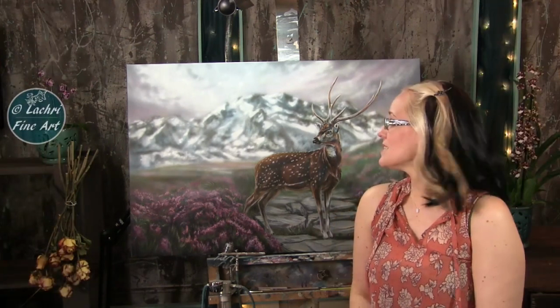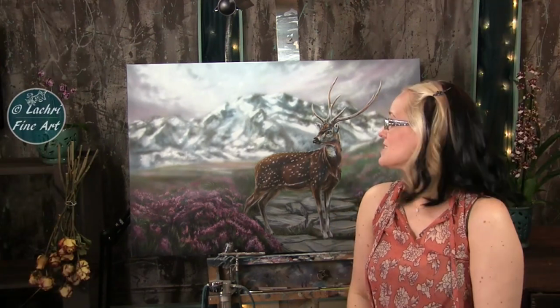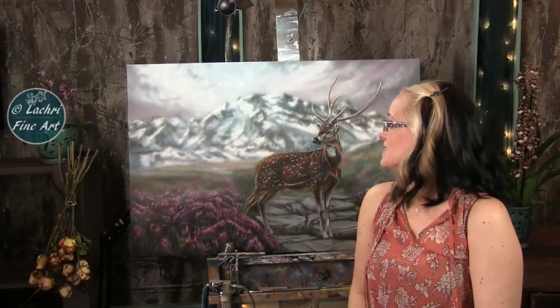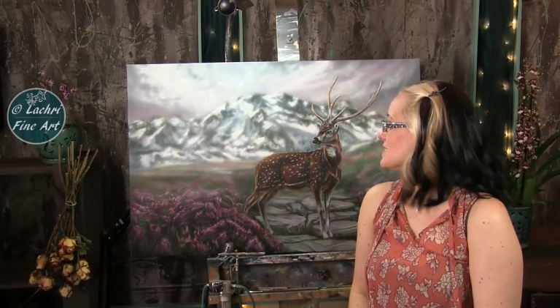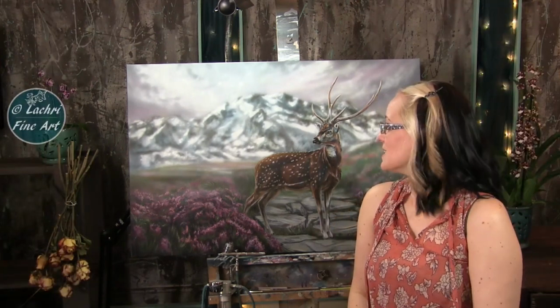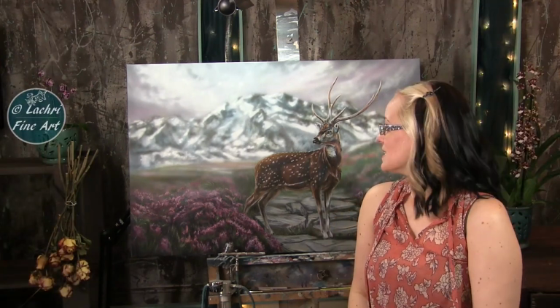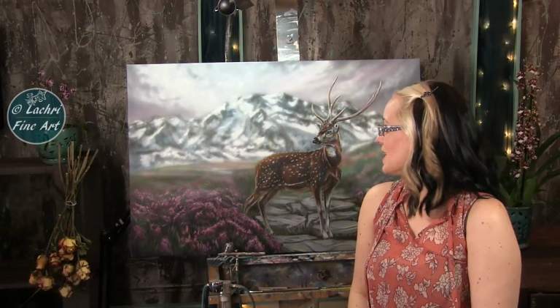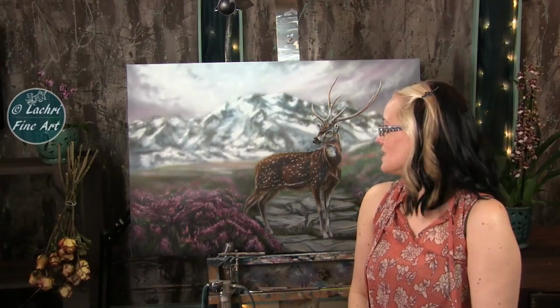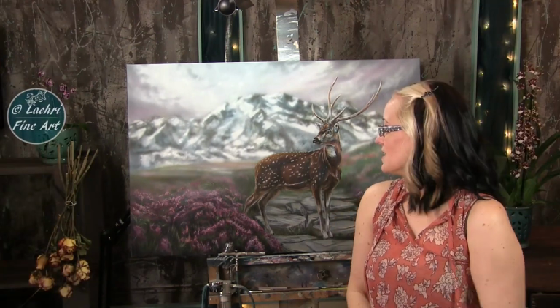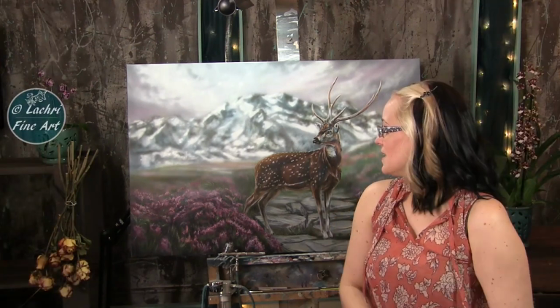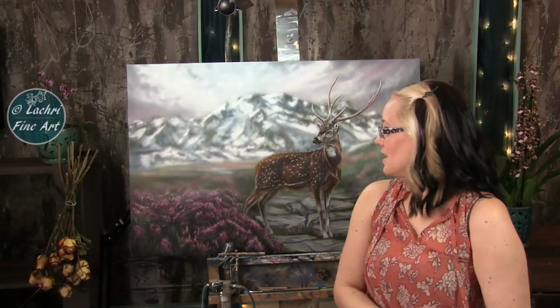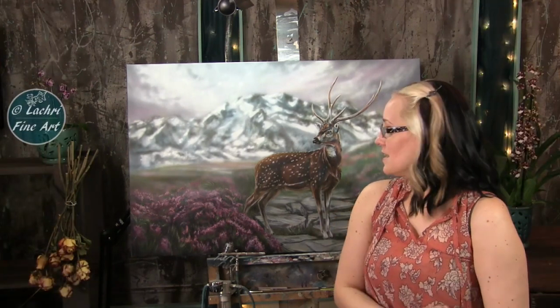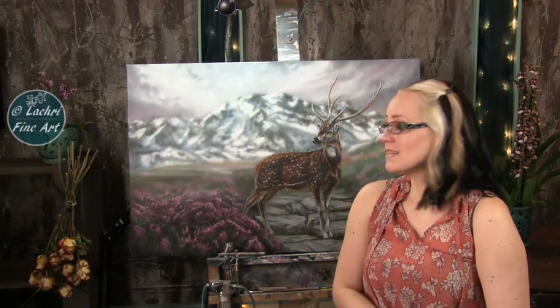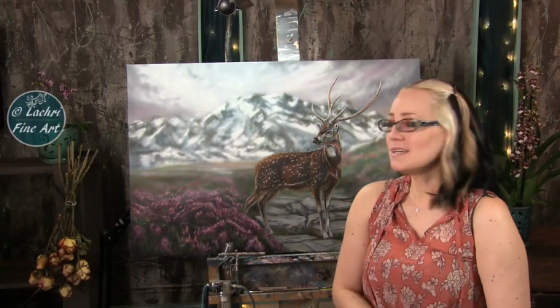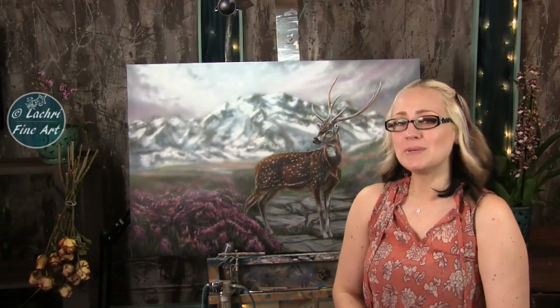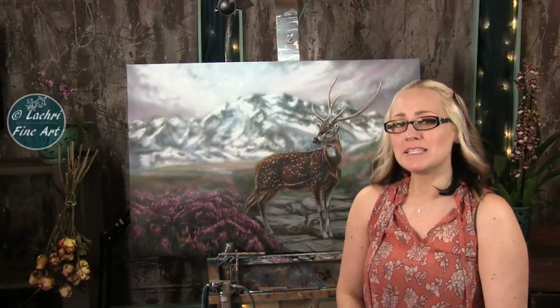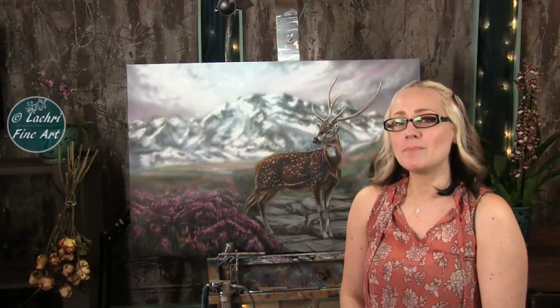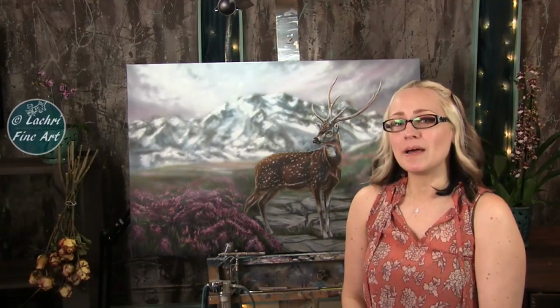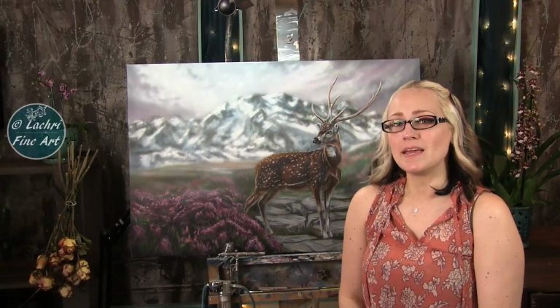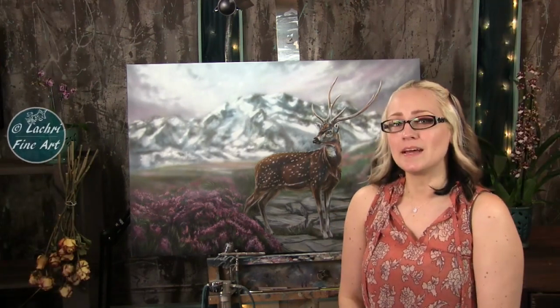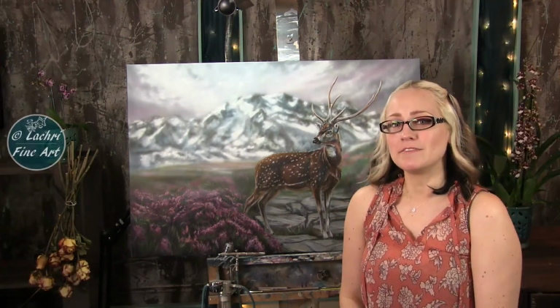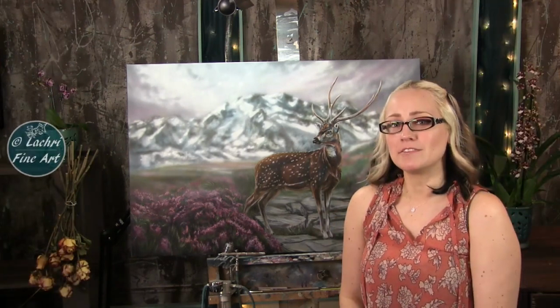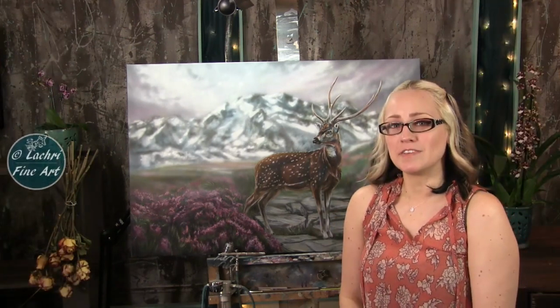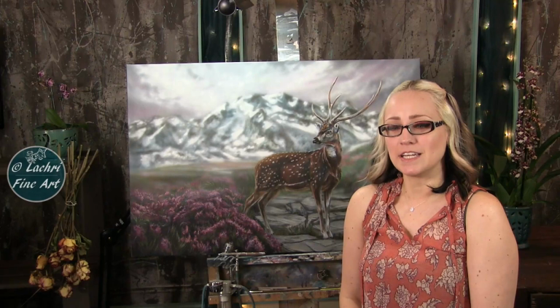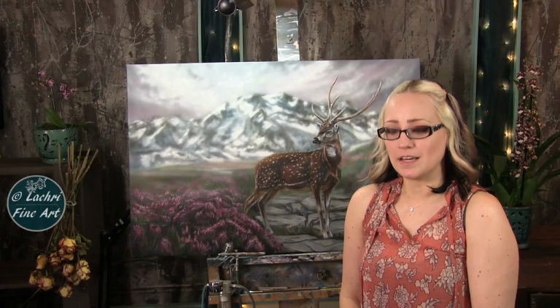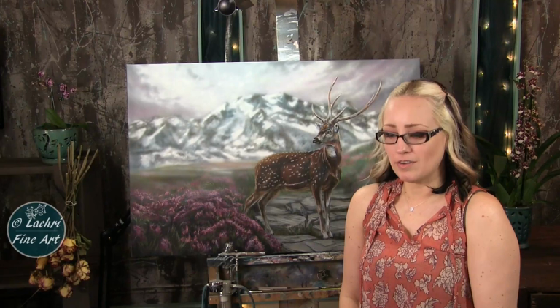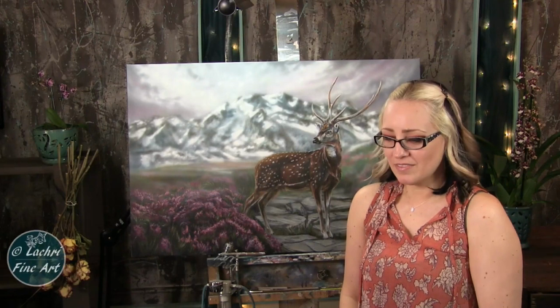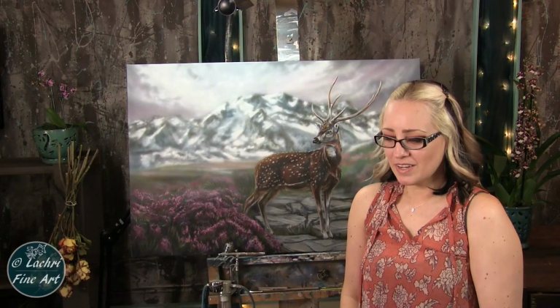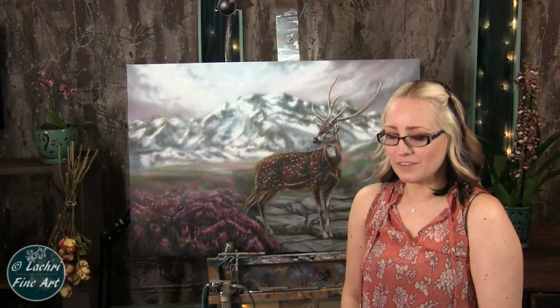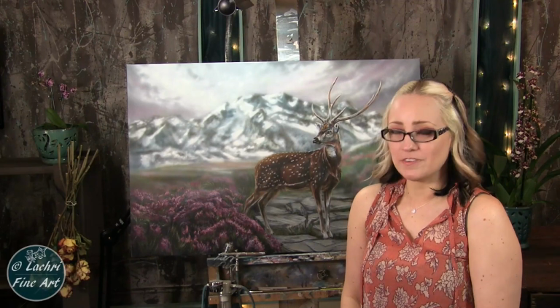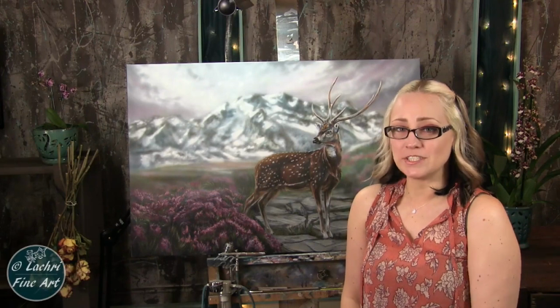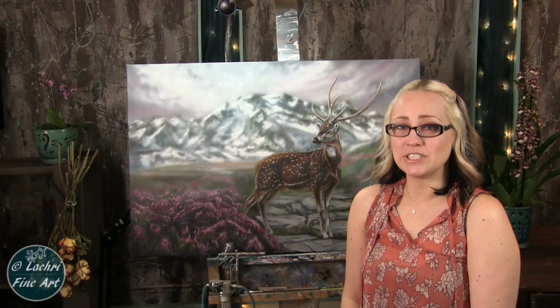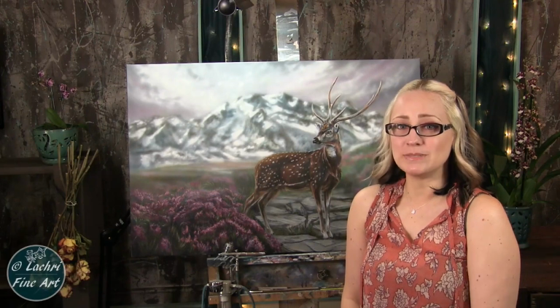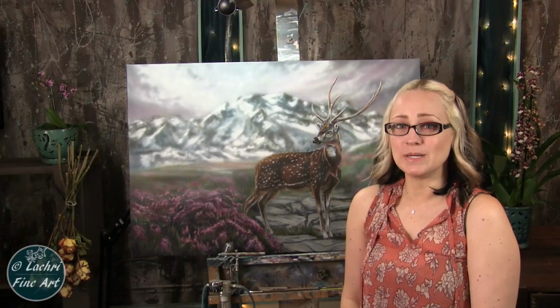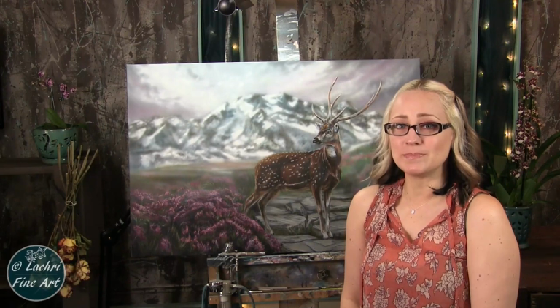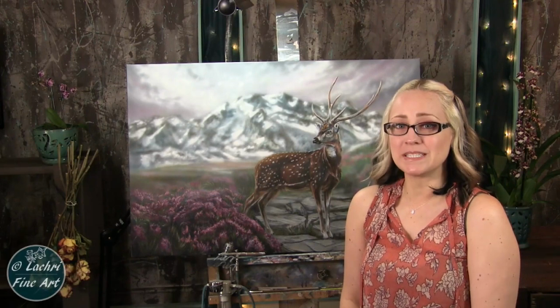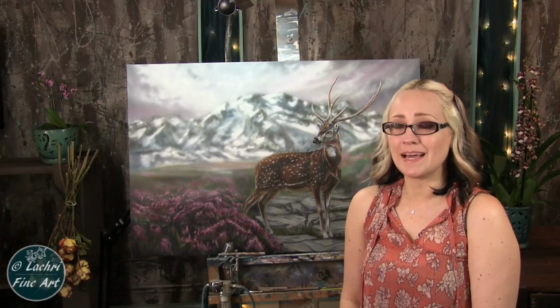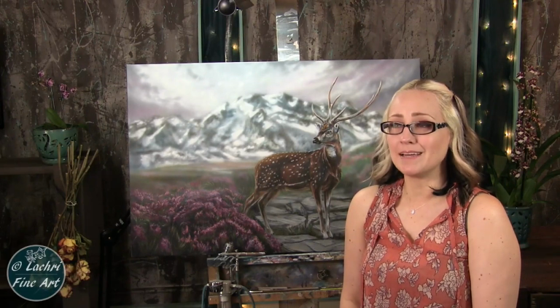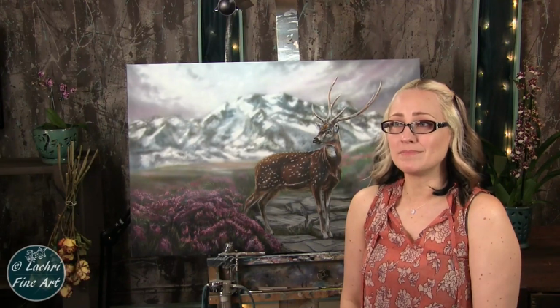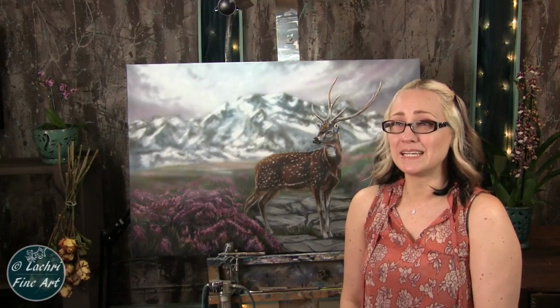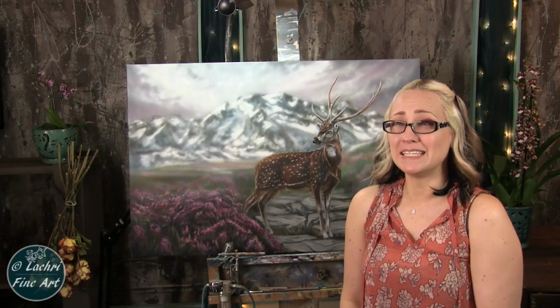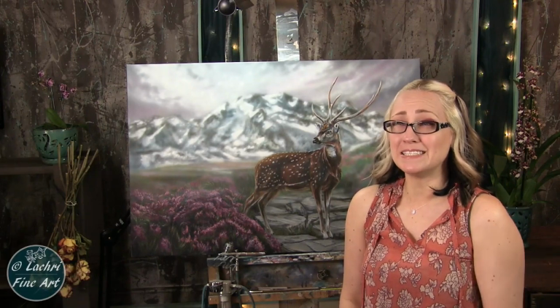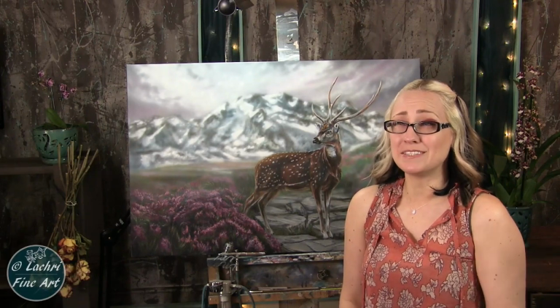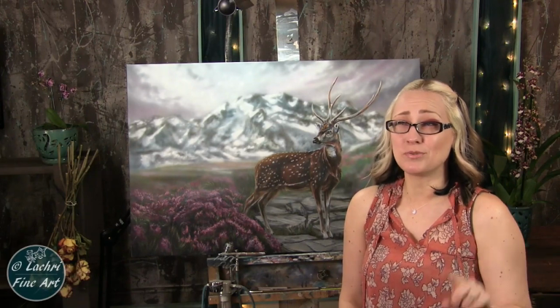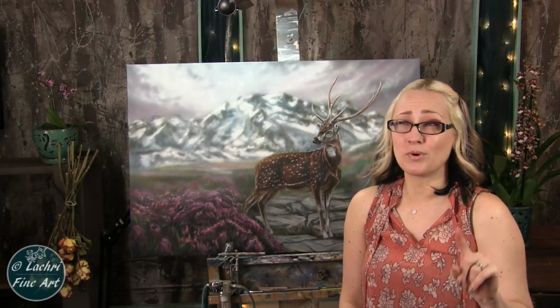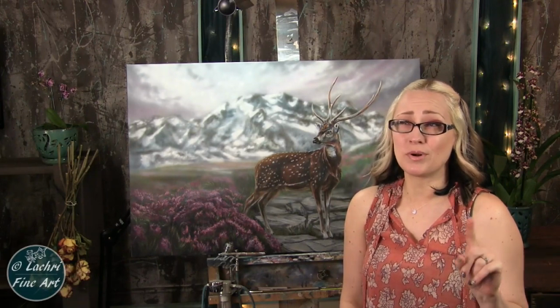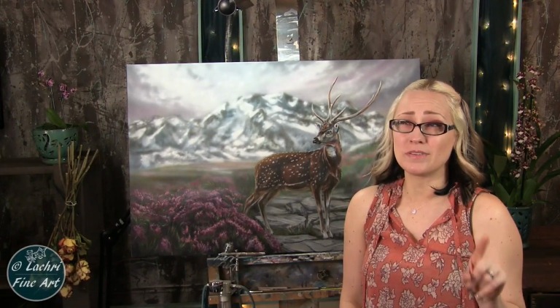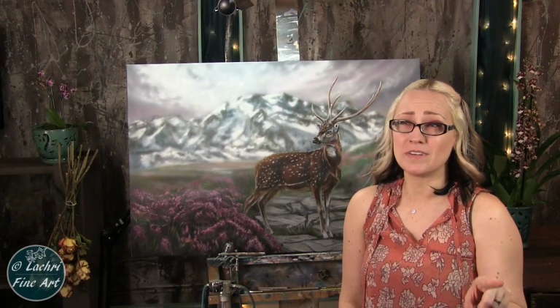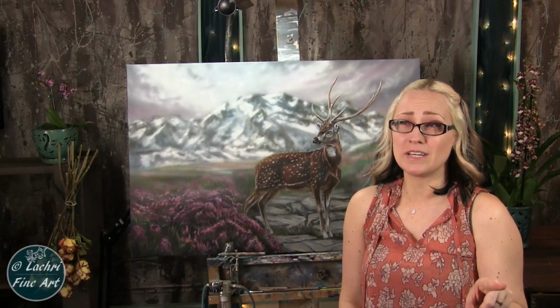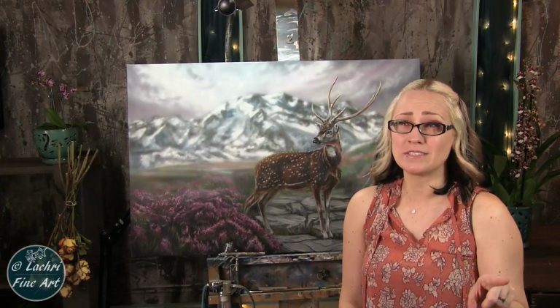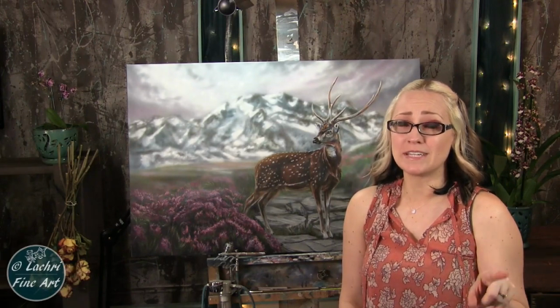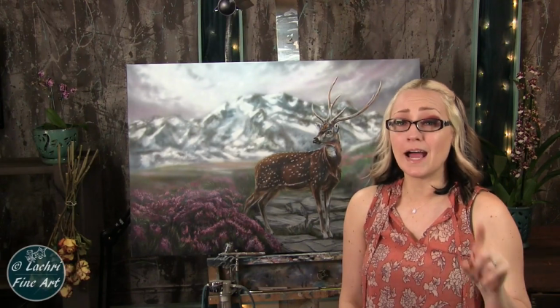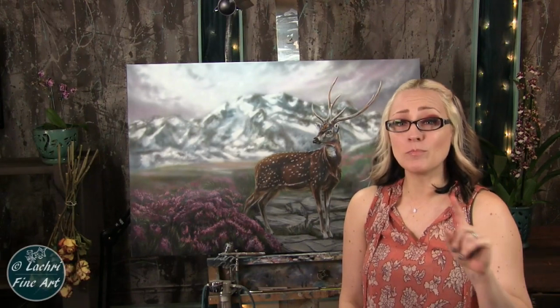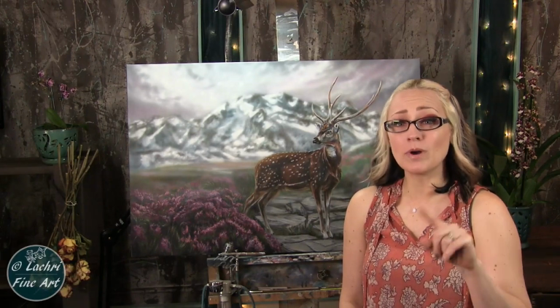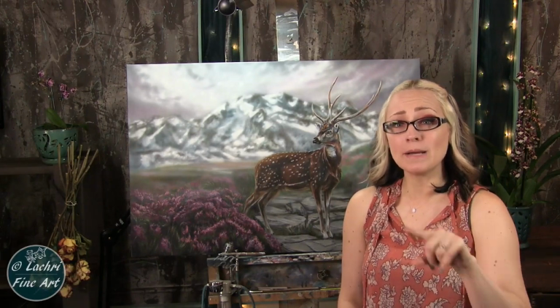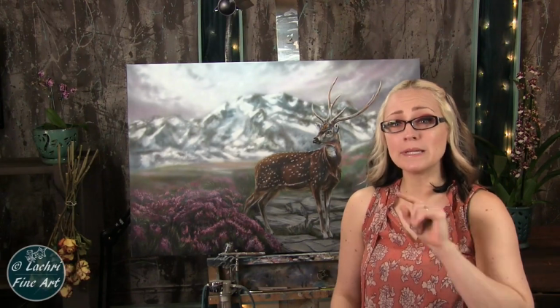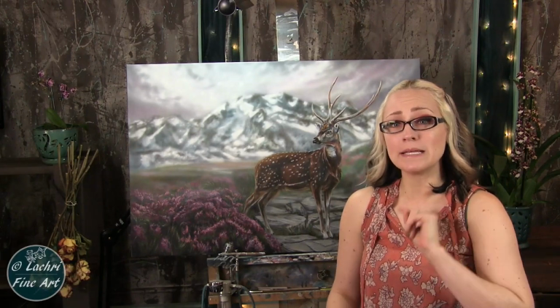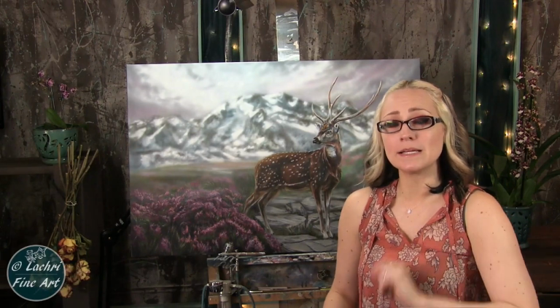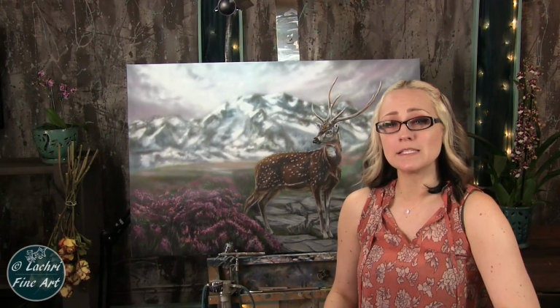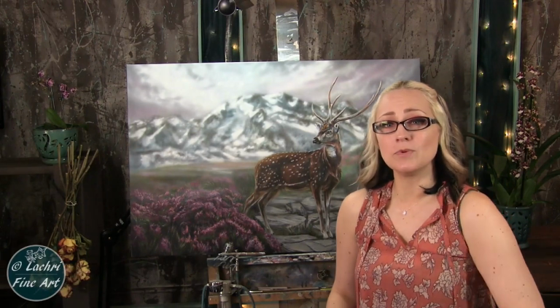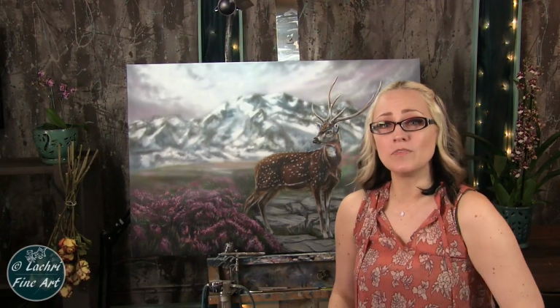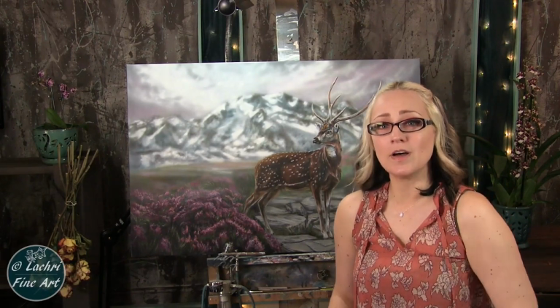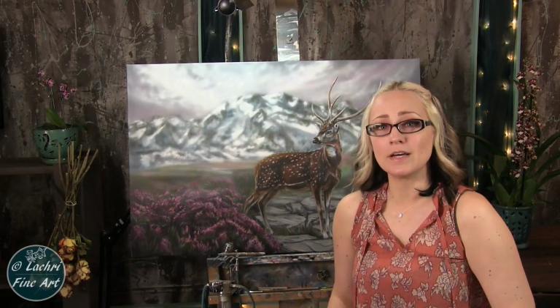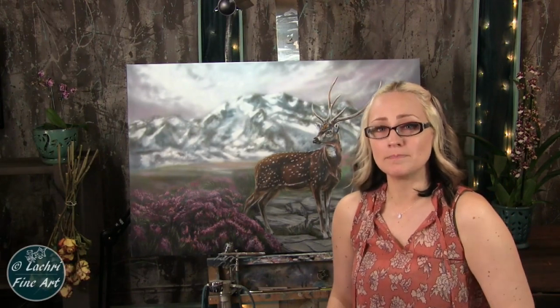It's not done yet. He'll be done by the end of the video. I've got to finish him up tonight, but I needed to record the video today. Let's move on.